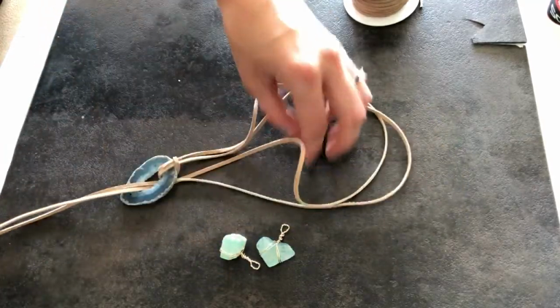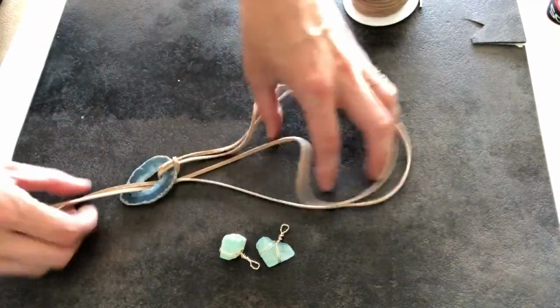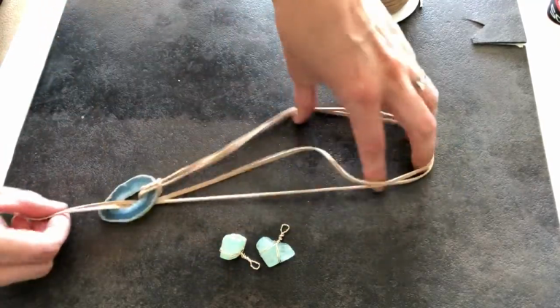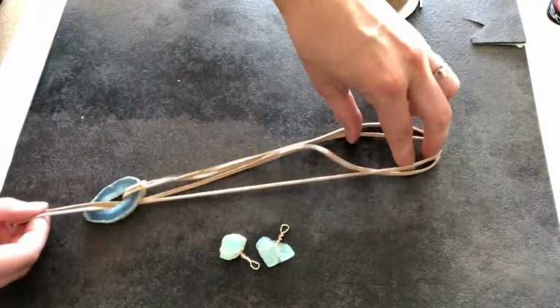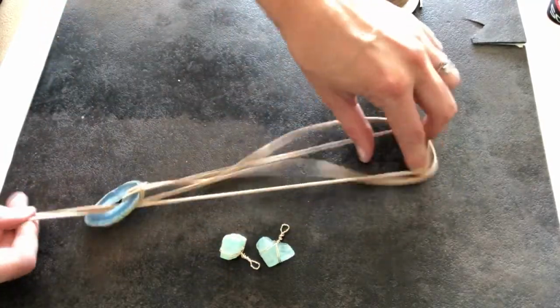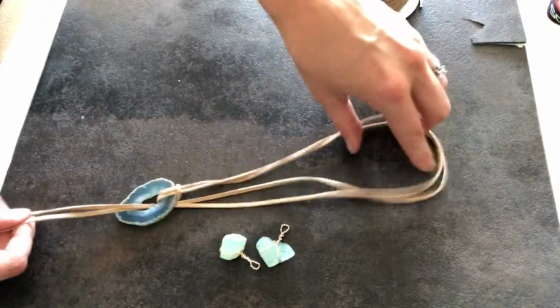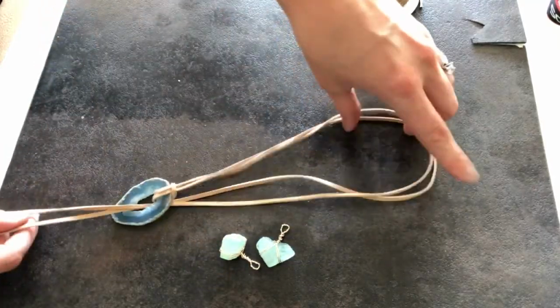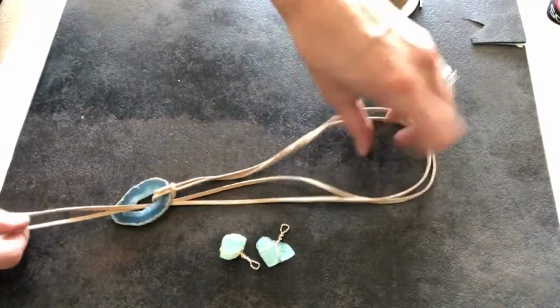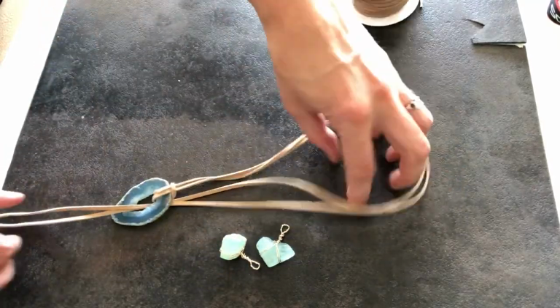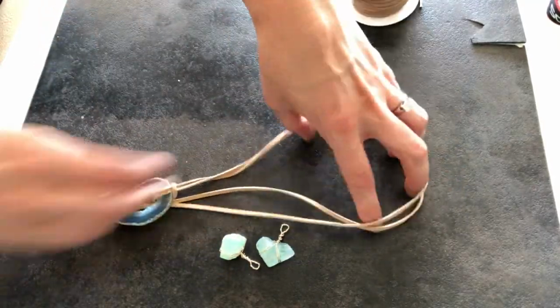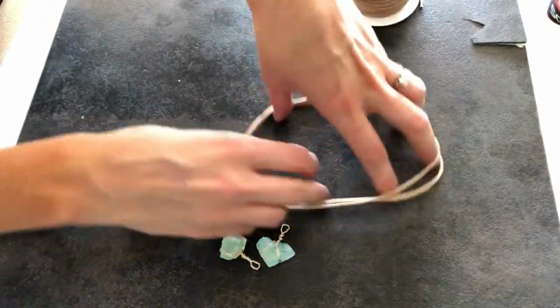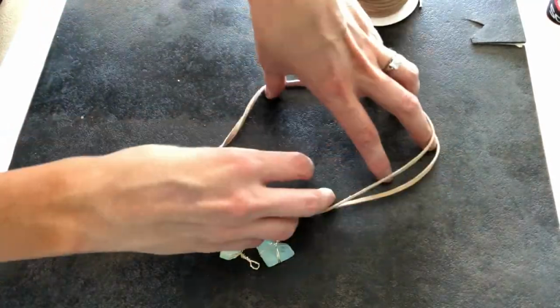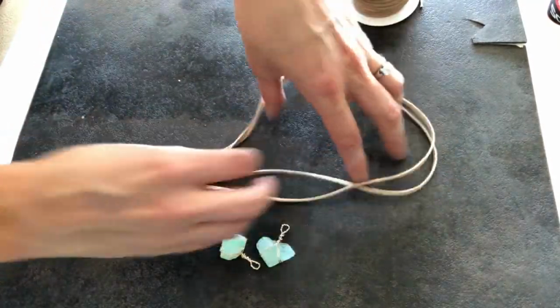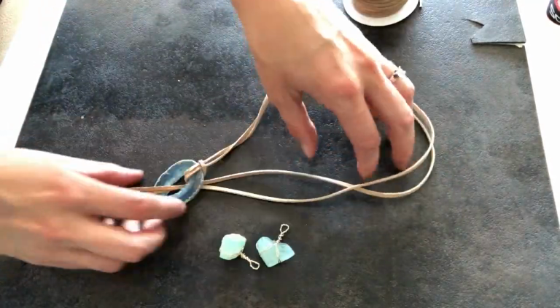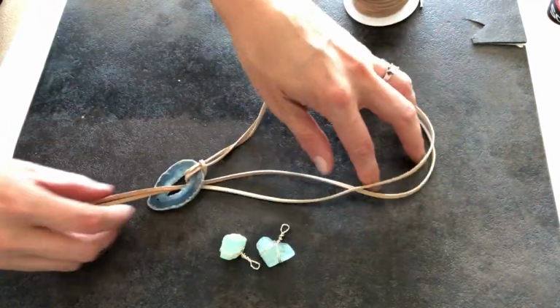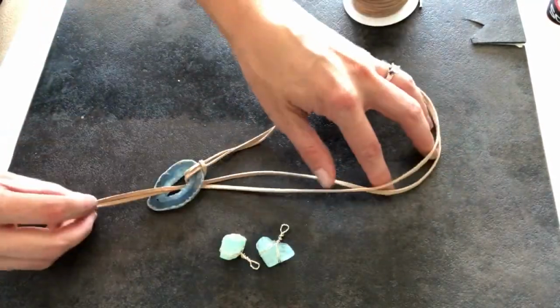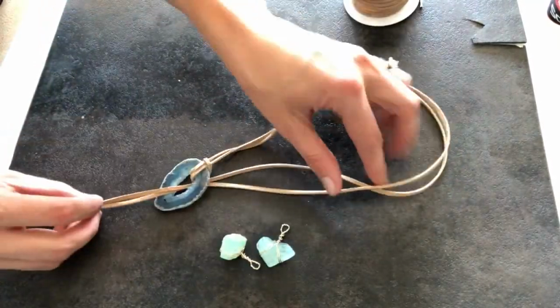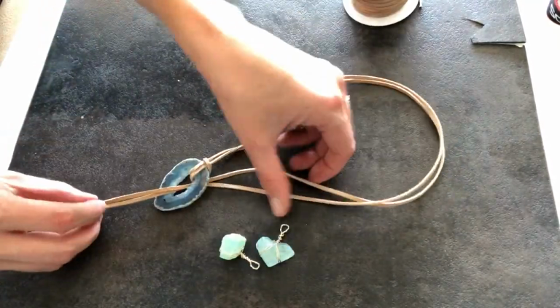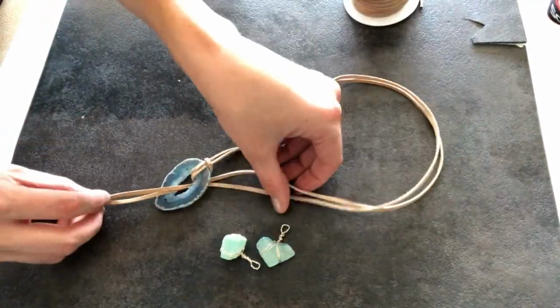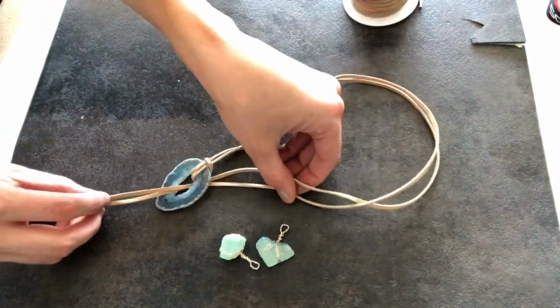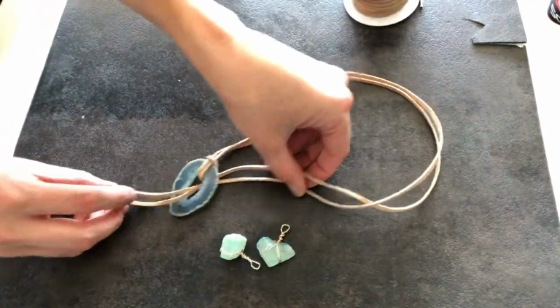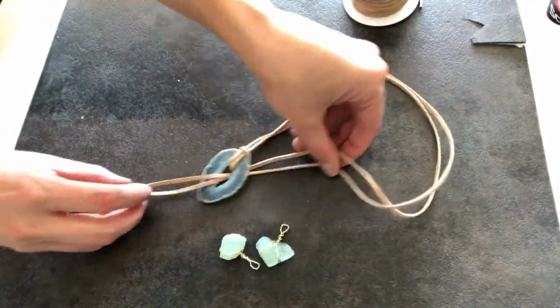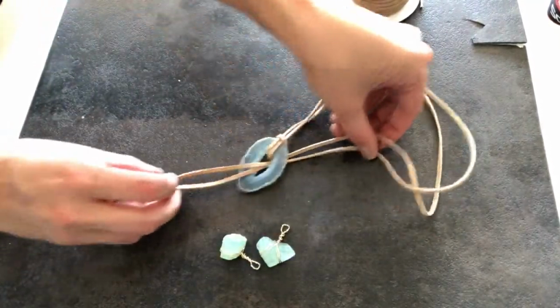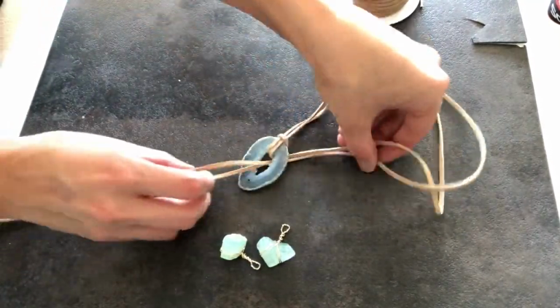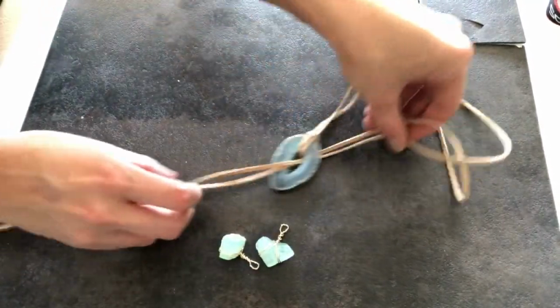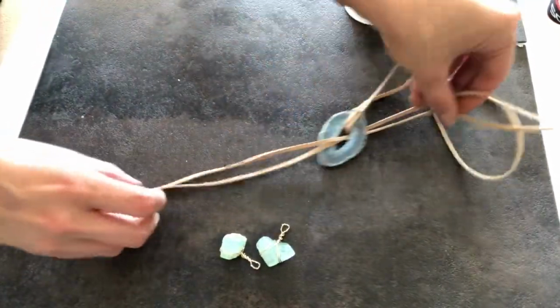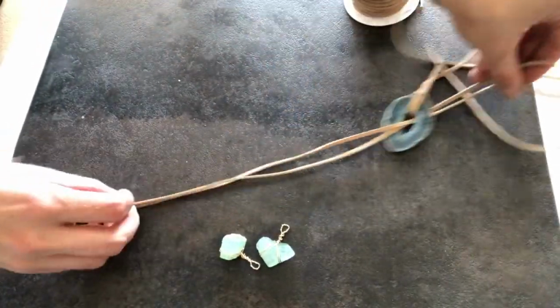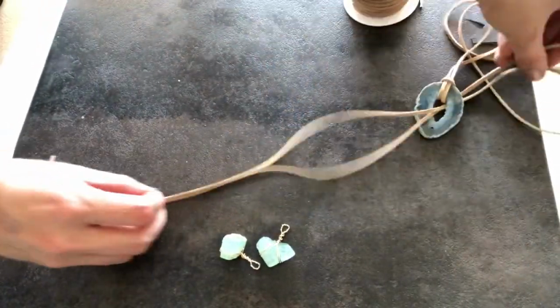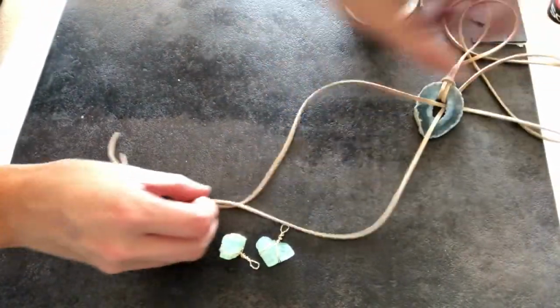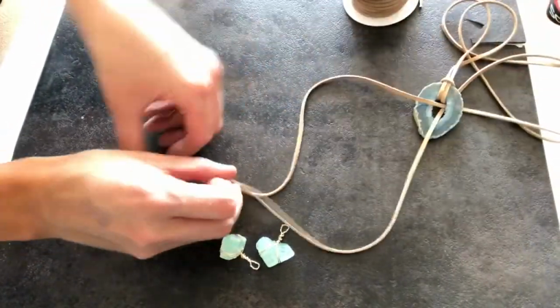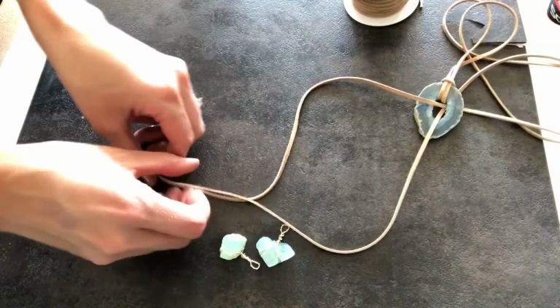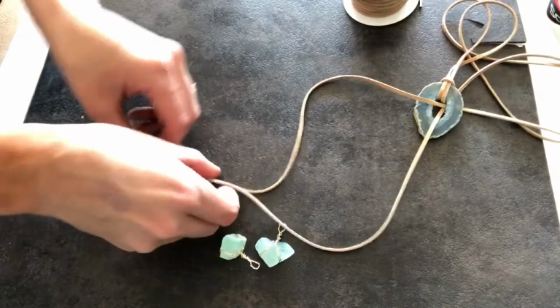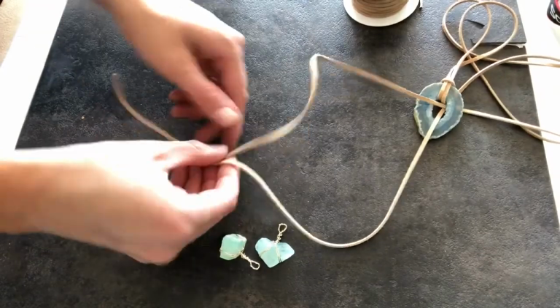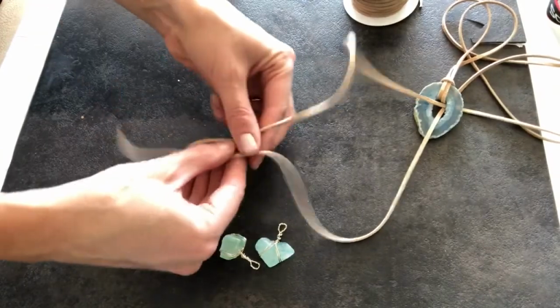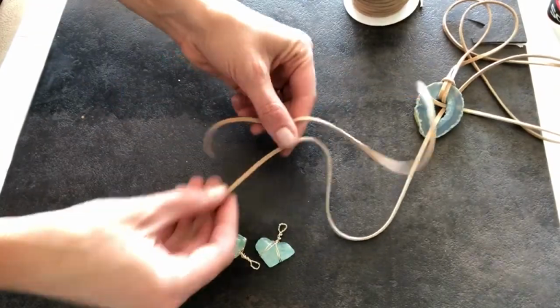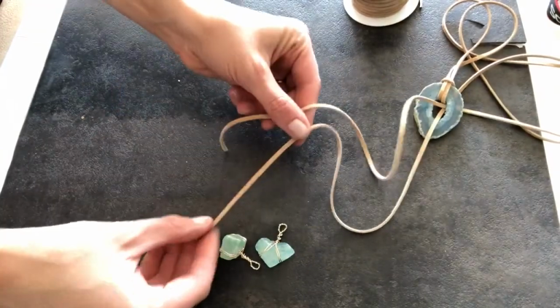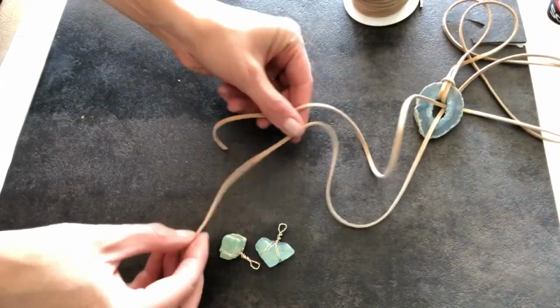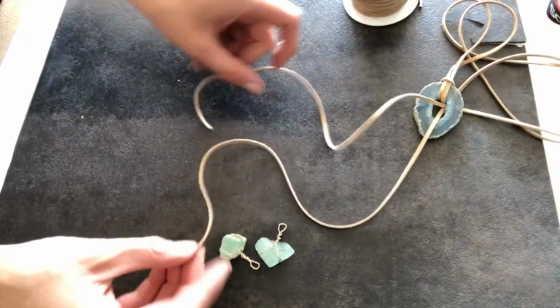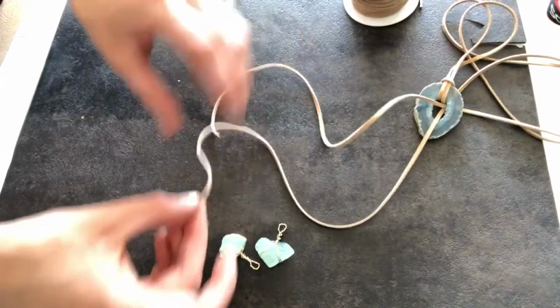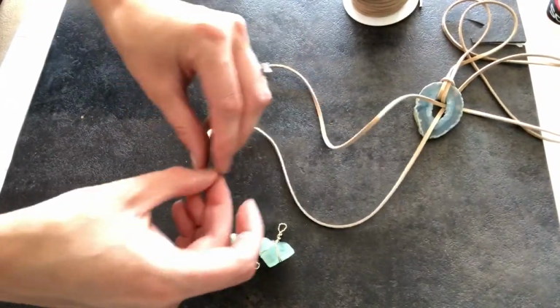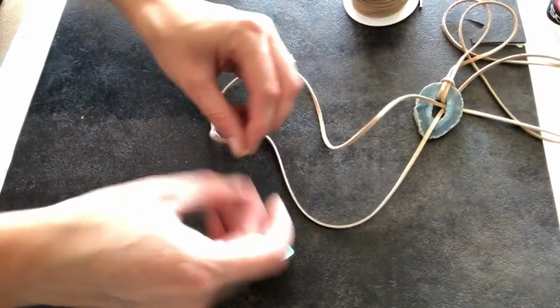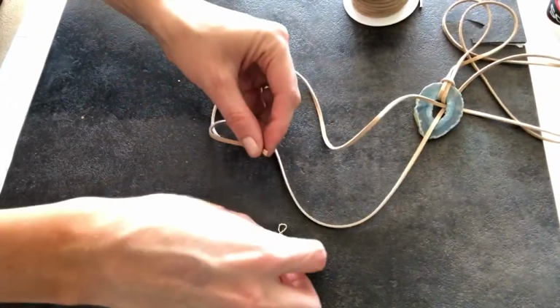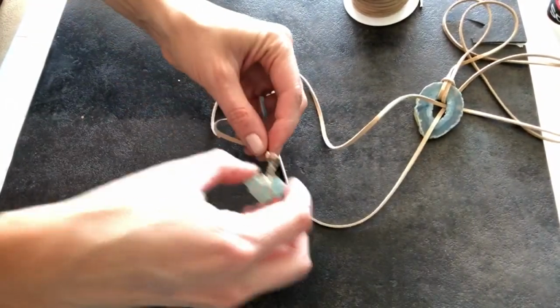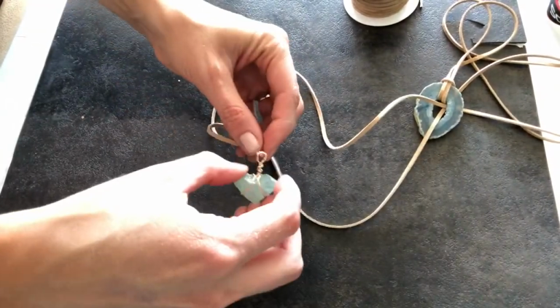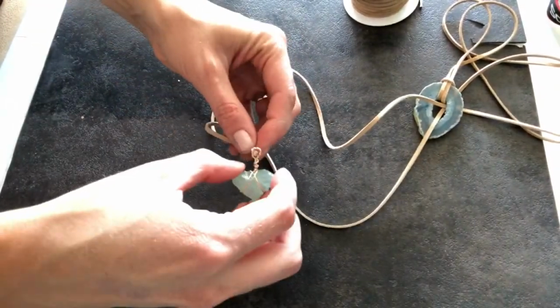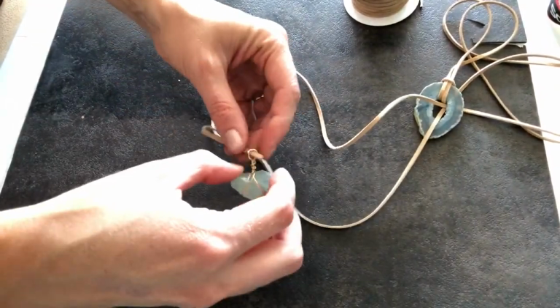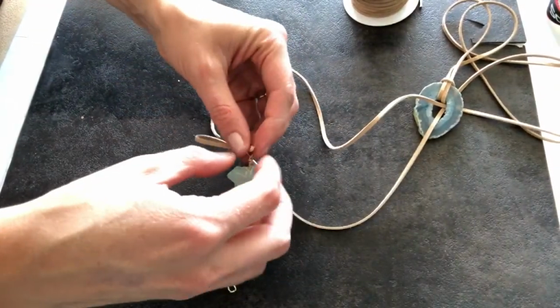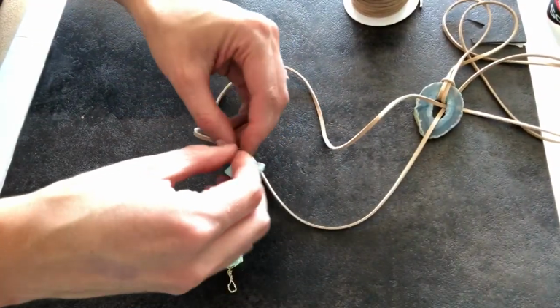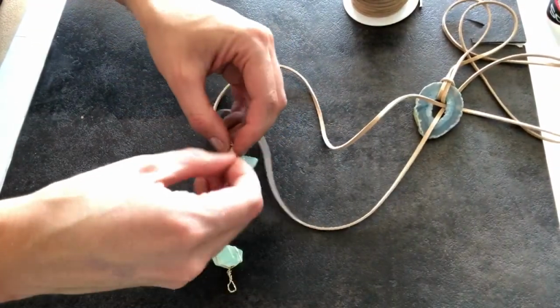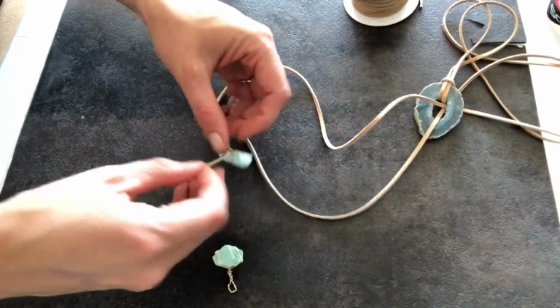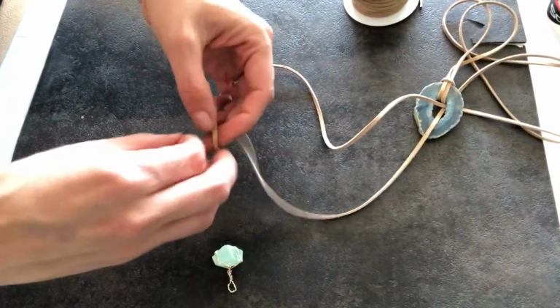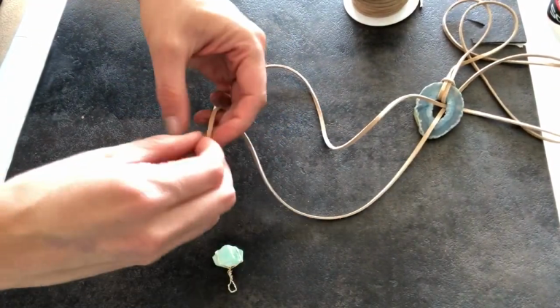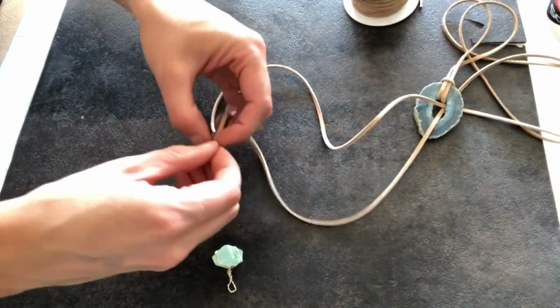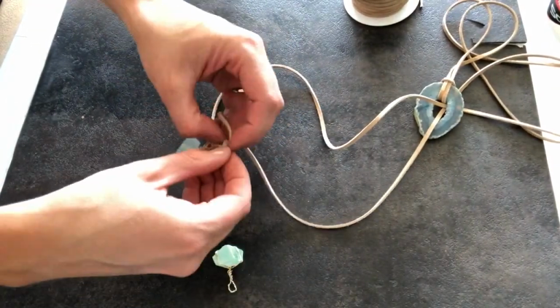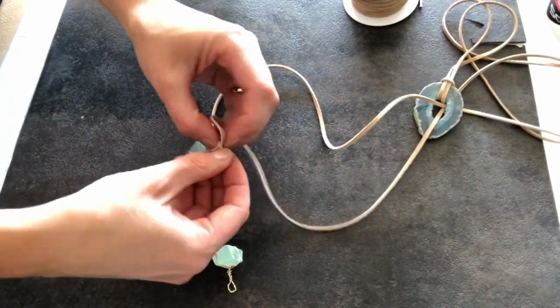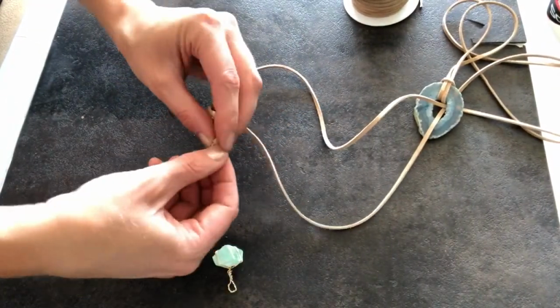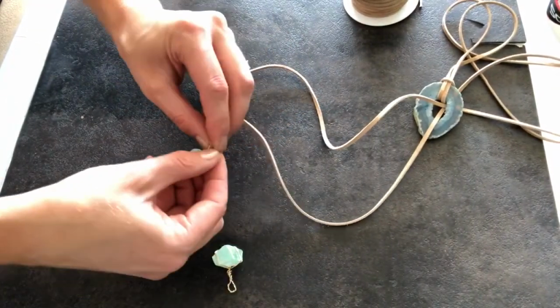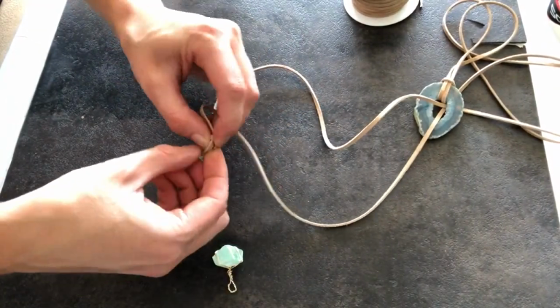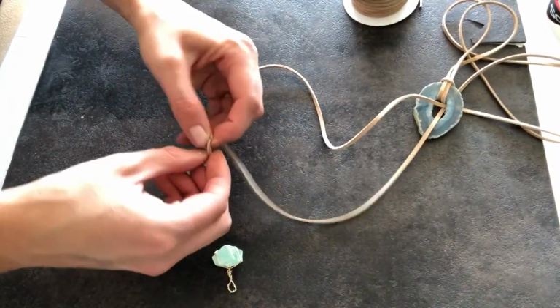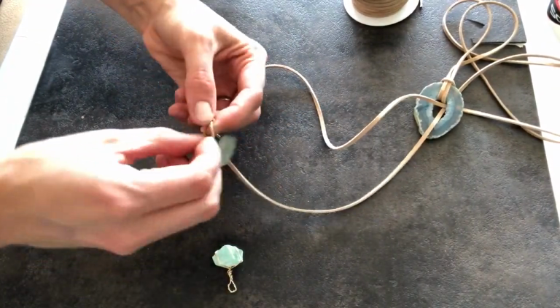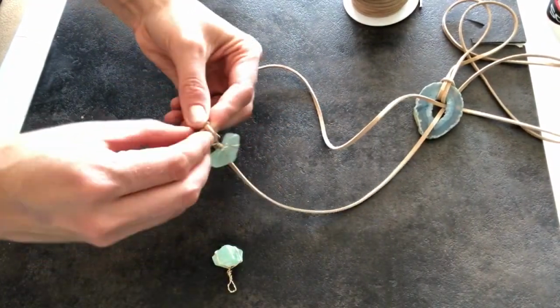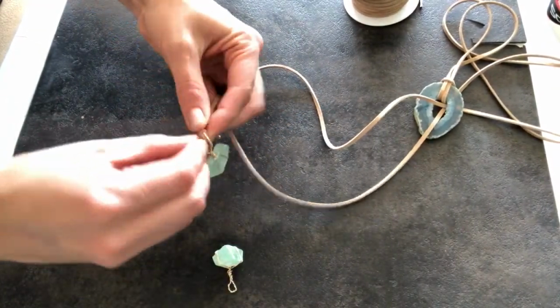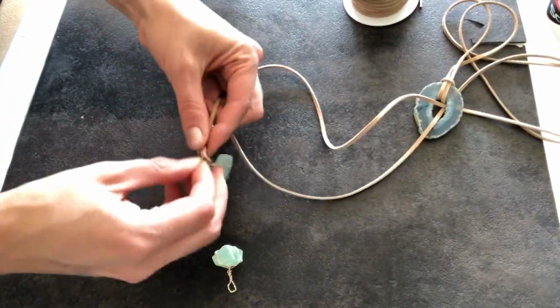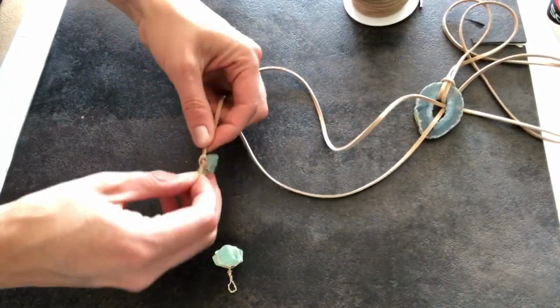Then to finish it off, you're just going to tie your crystal beads that you just wrapped up to the bottom. Trim off any excess and you are done.